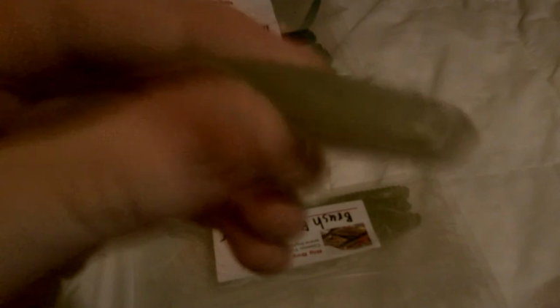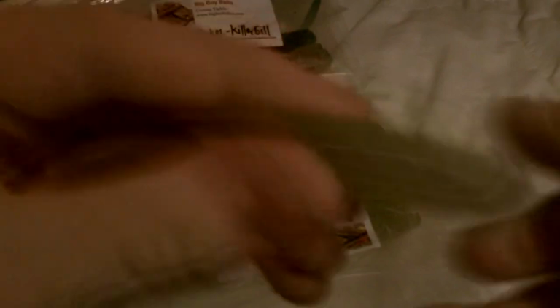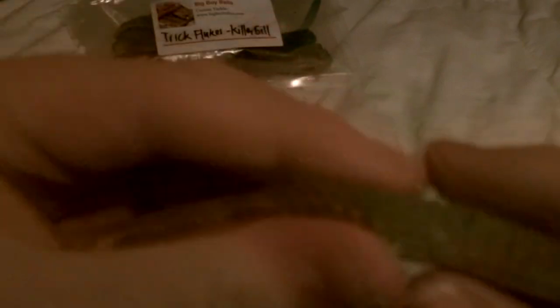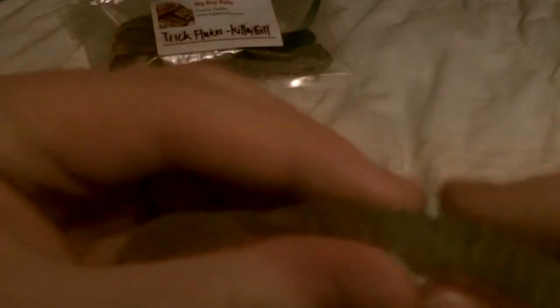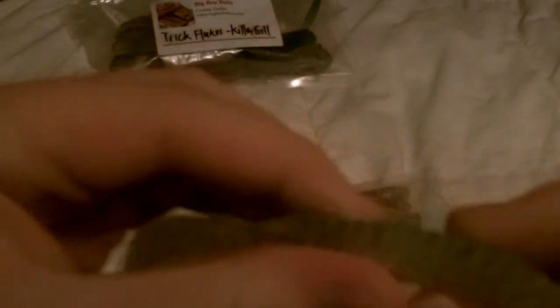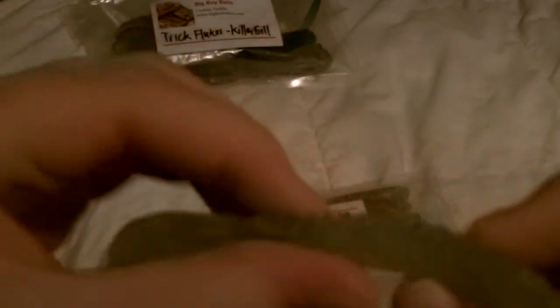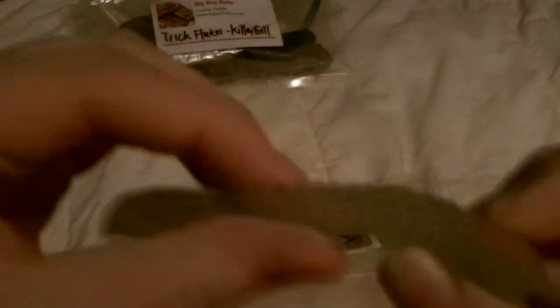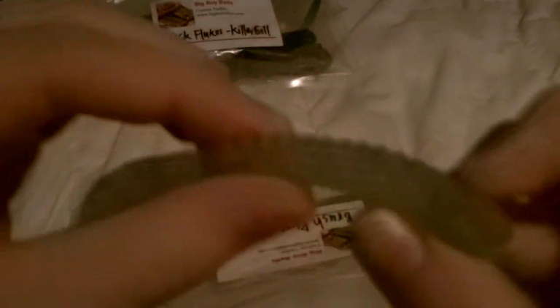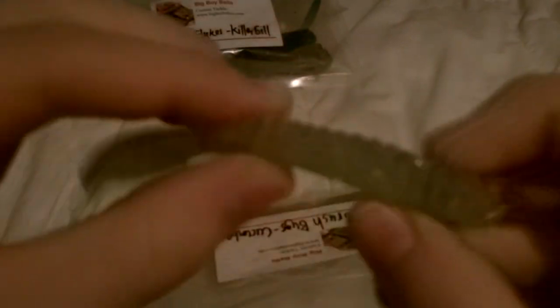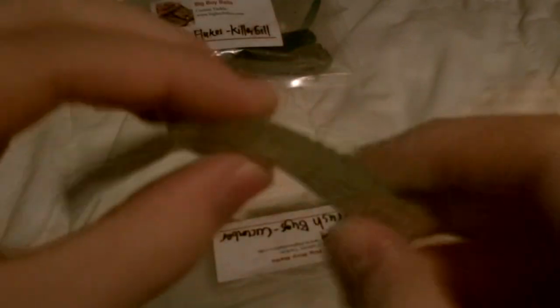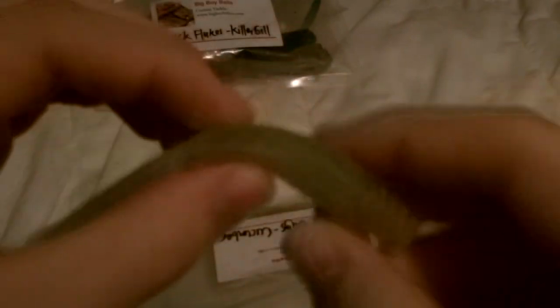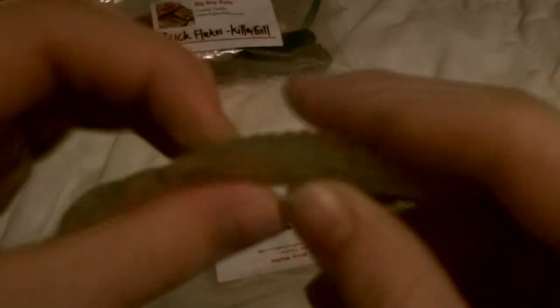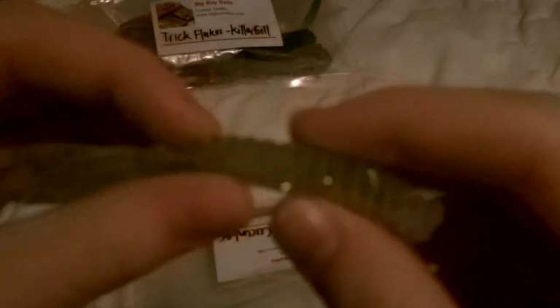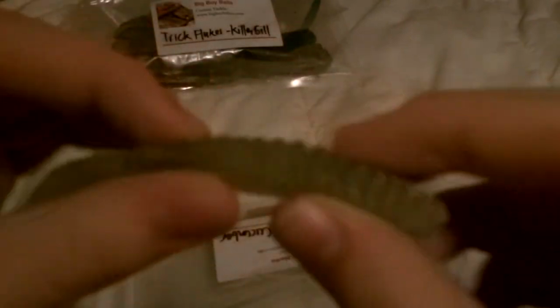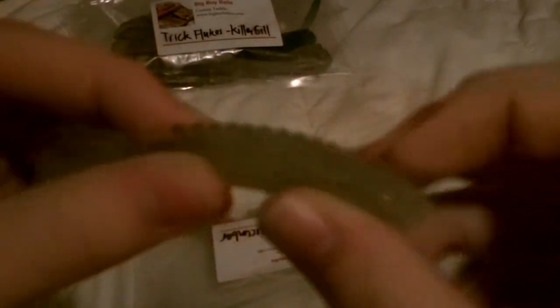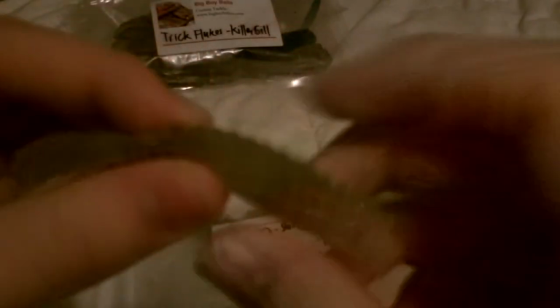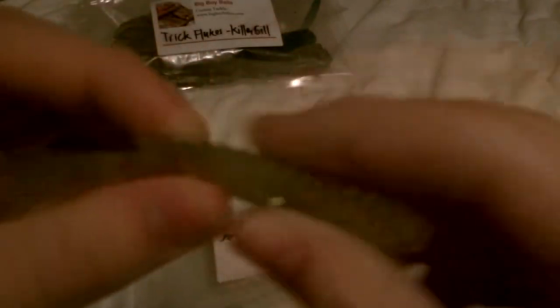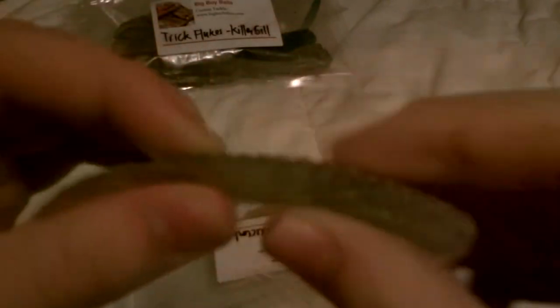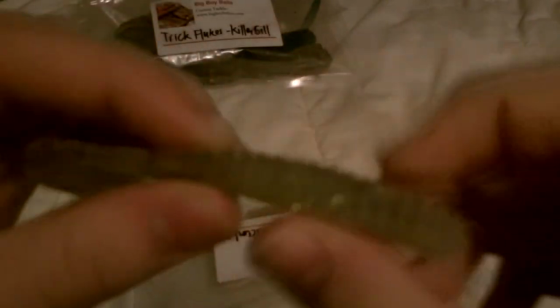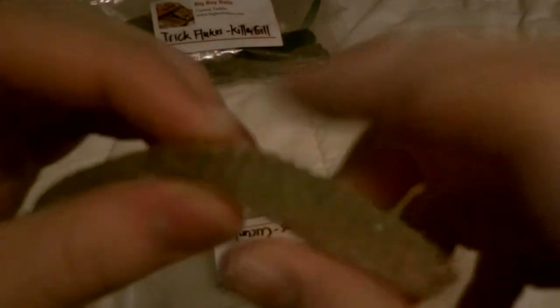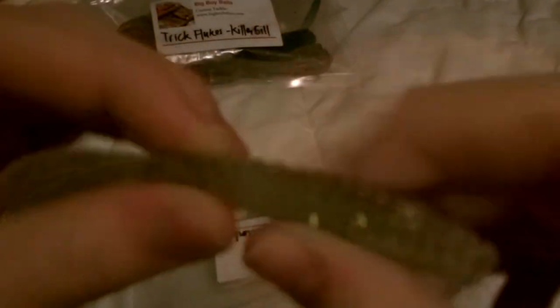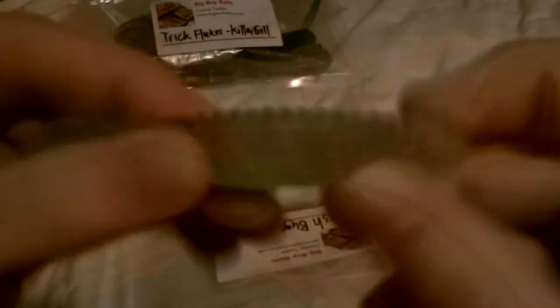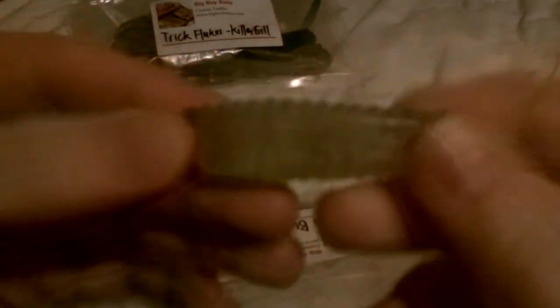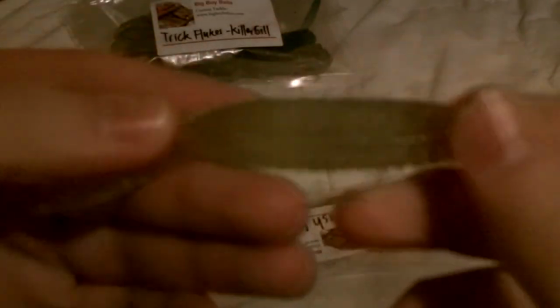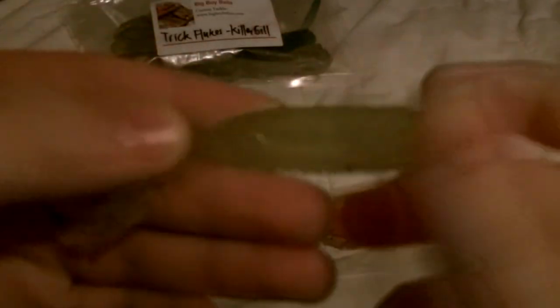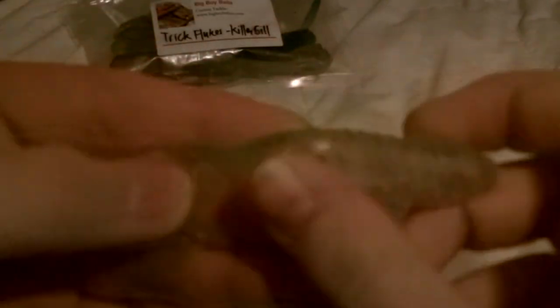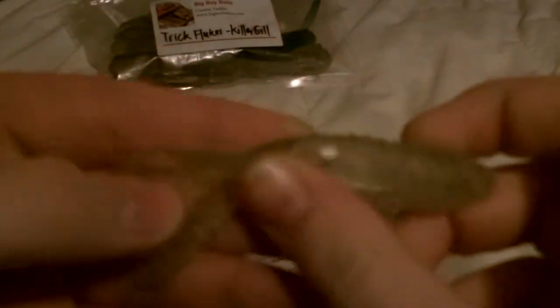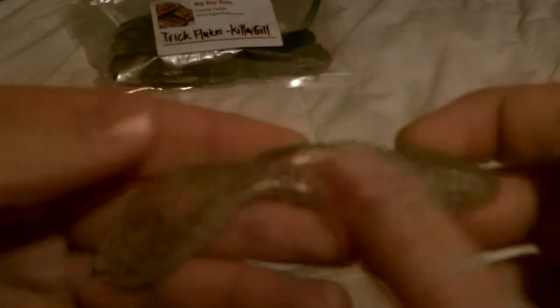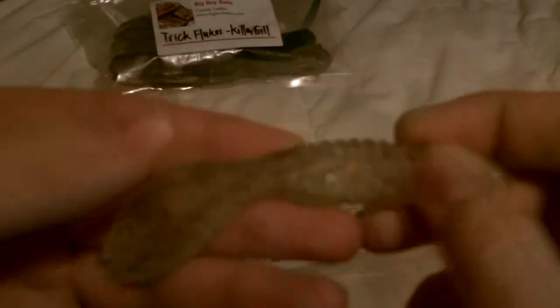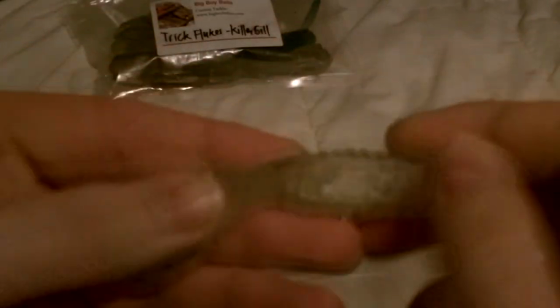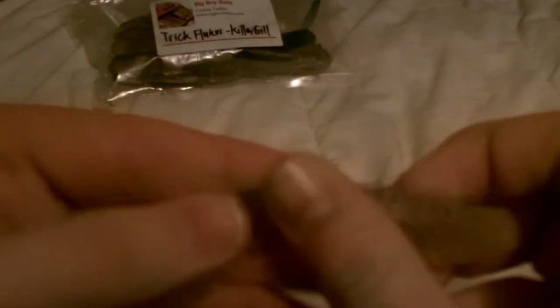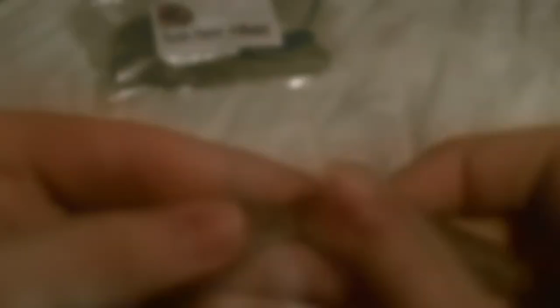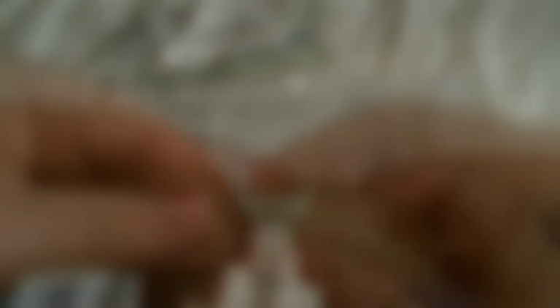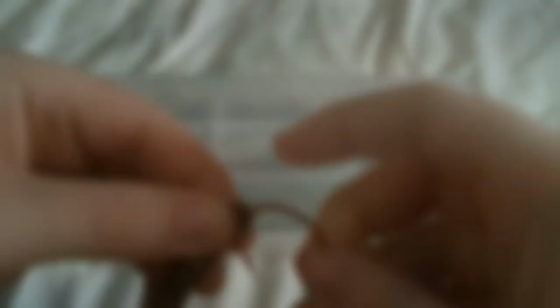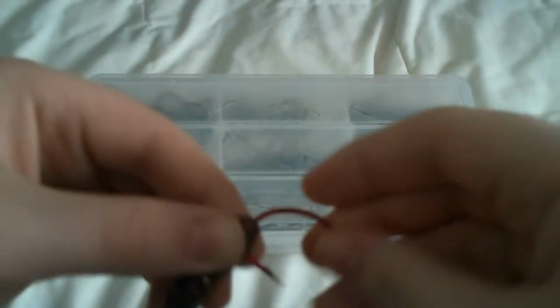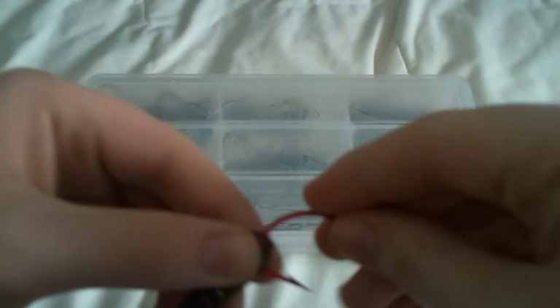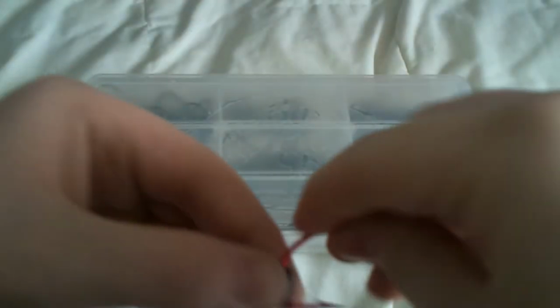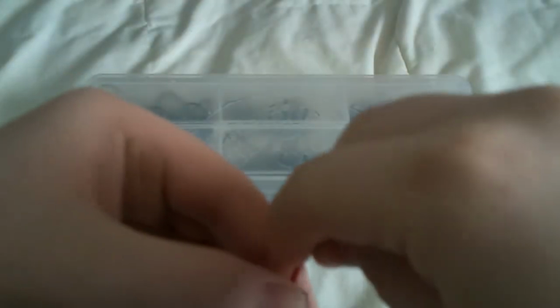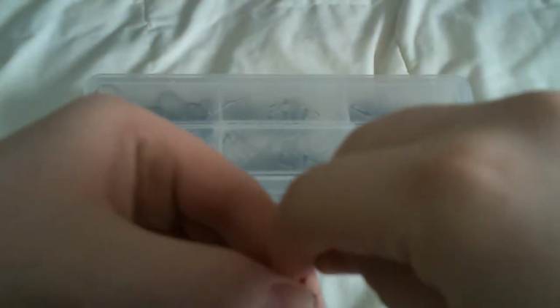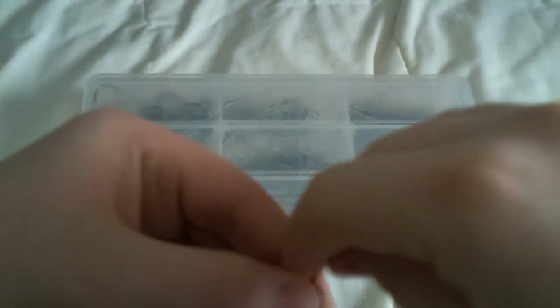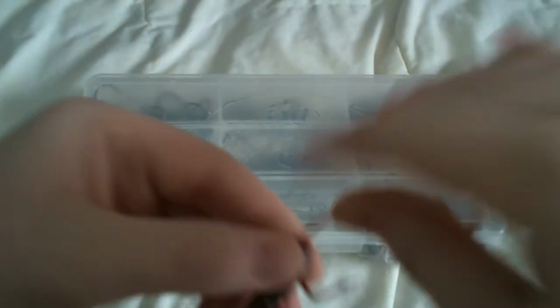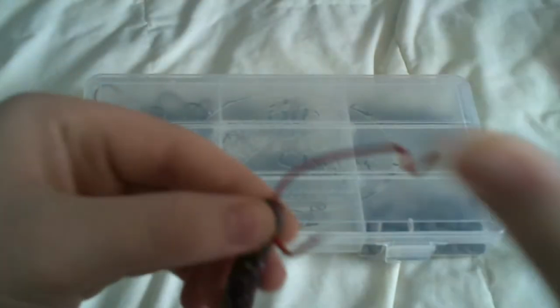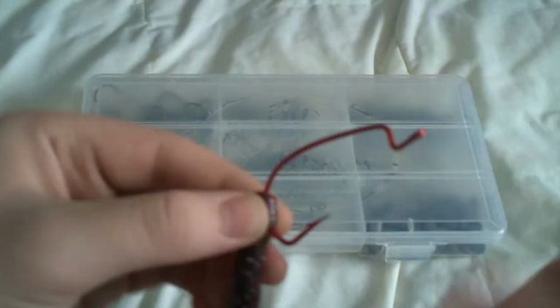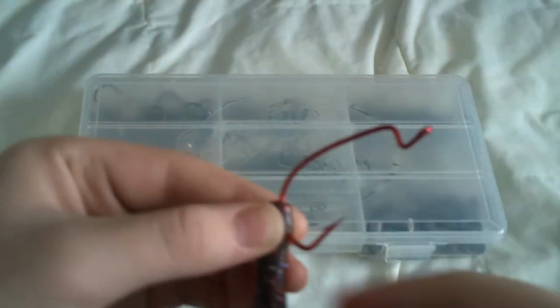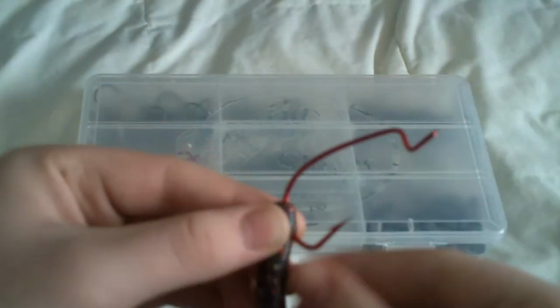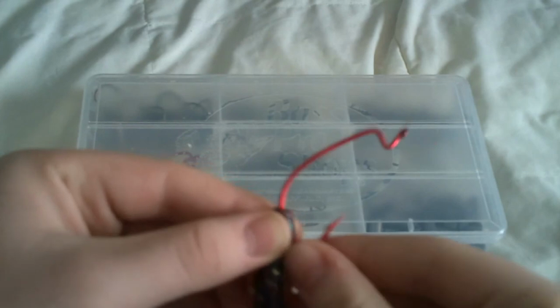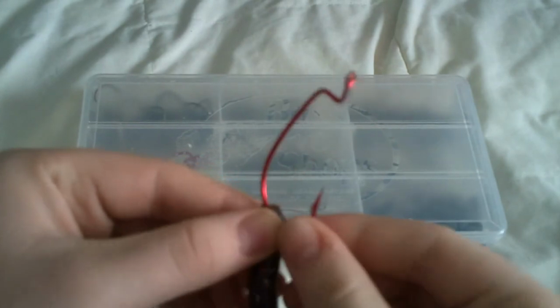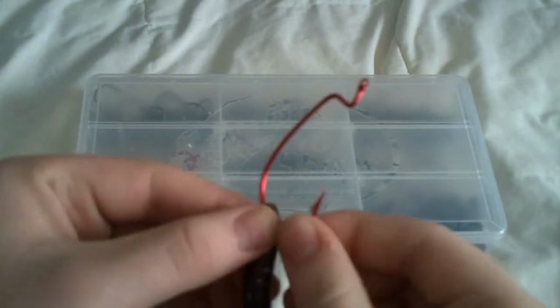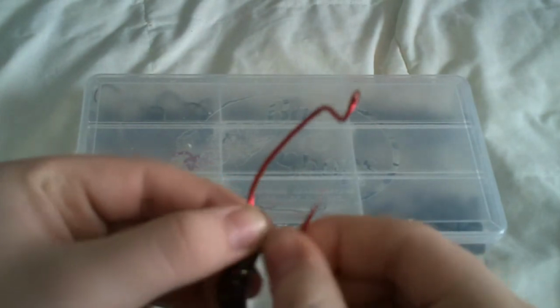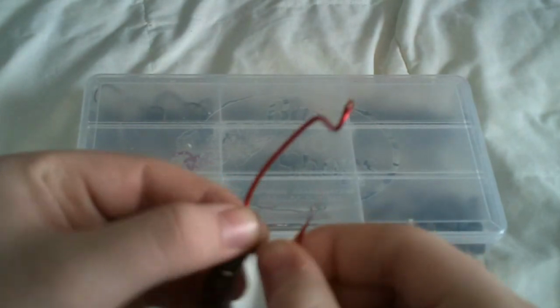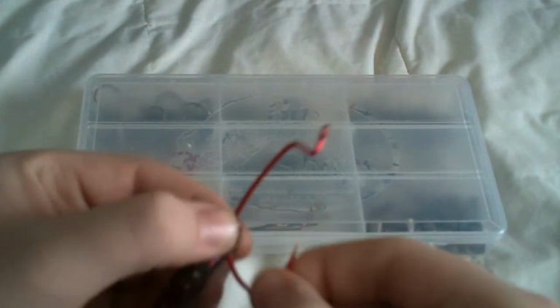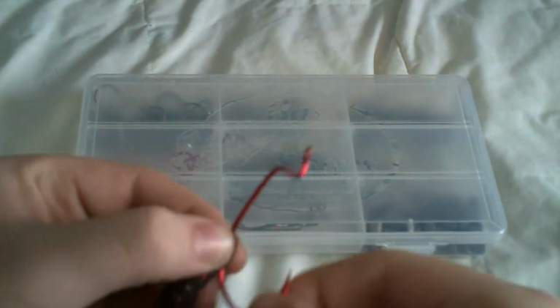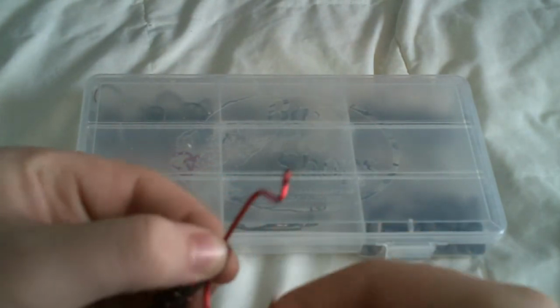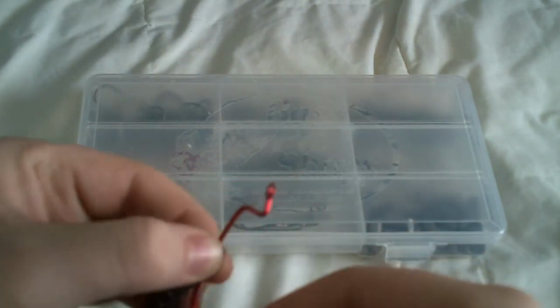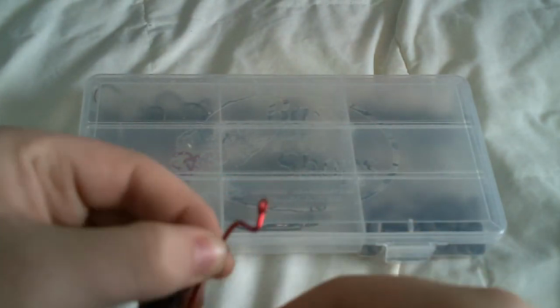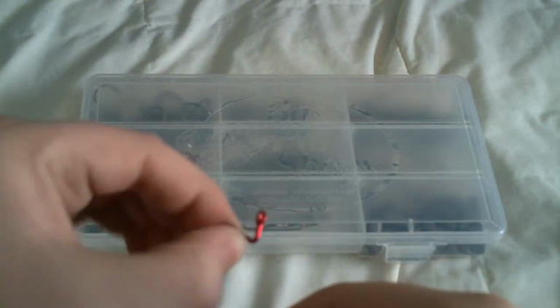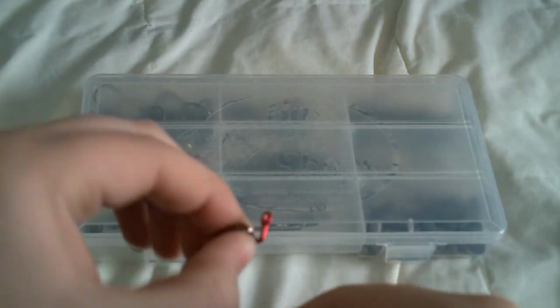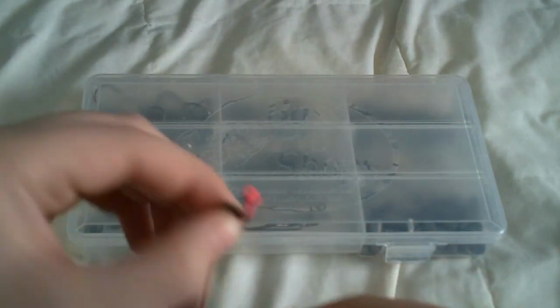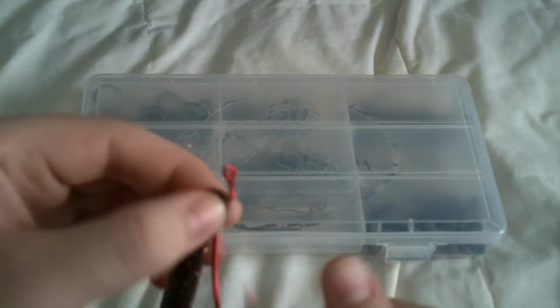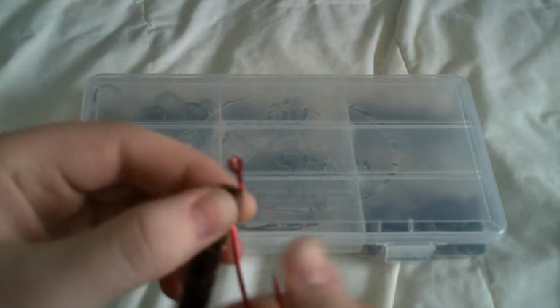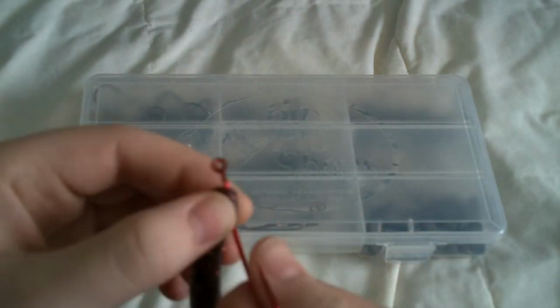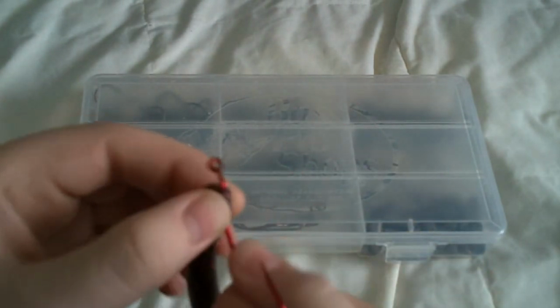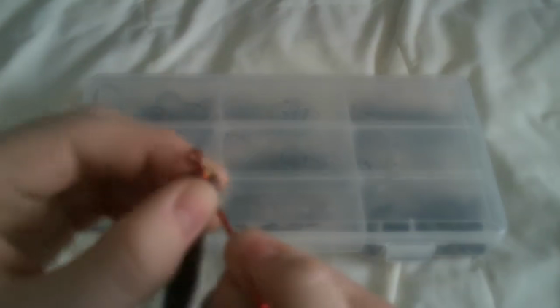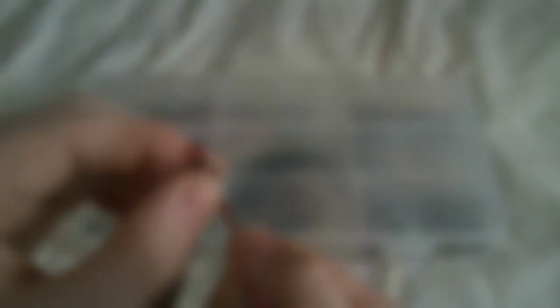You can see those ribs or ridges right there. It's got a flat bottom. Take it out of the side. Slide it up the shank.